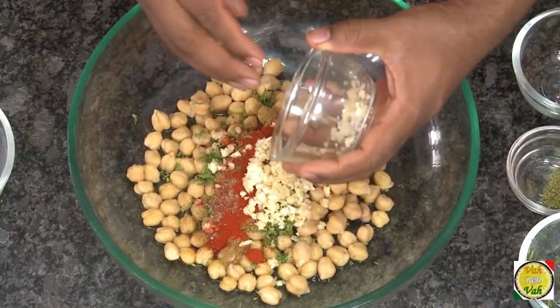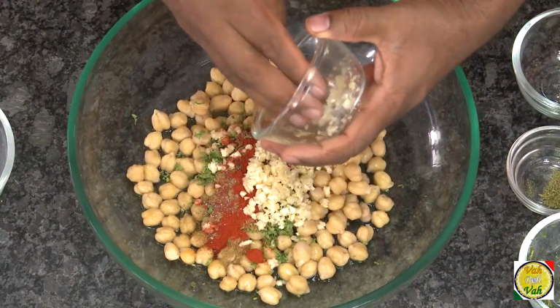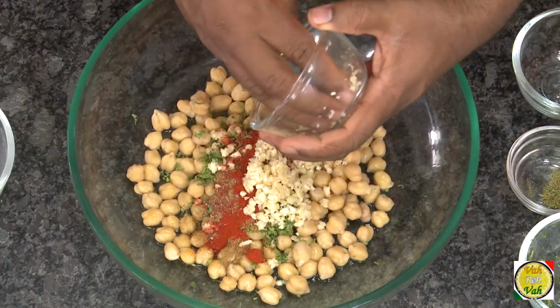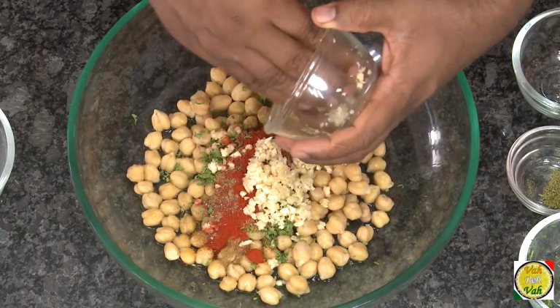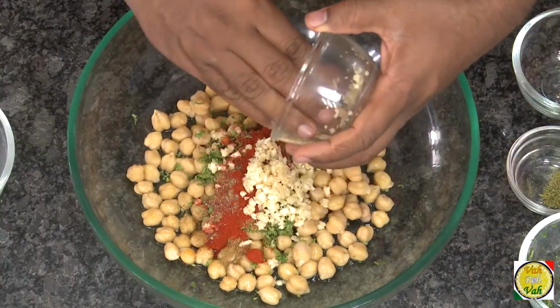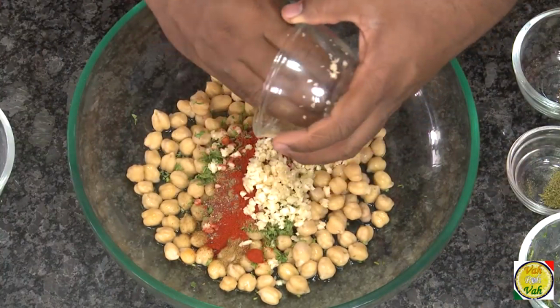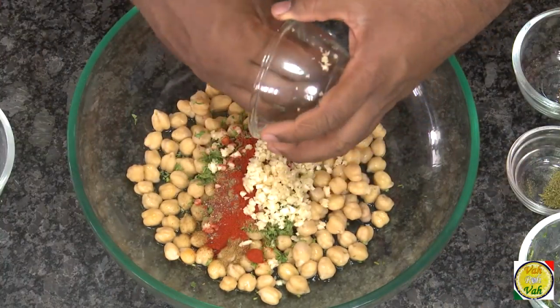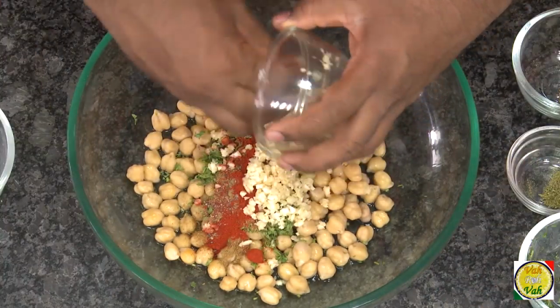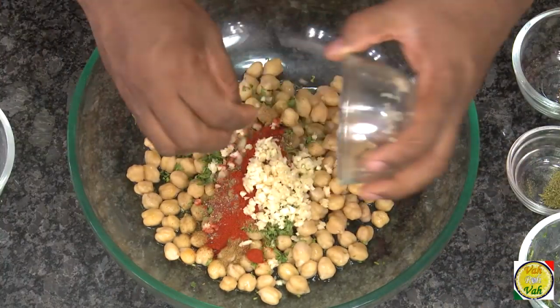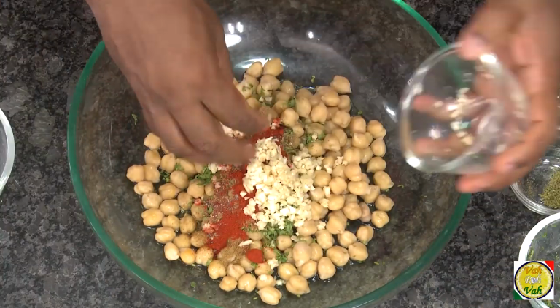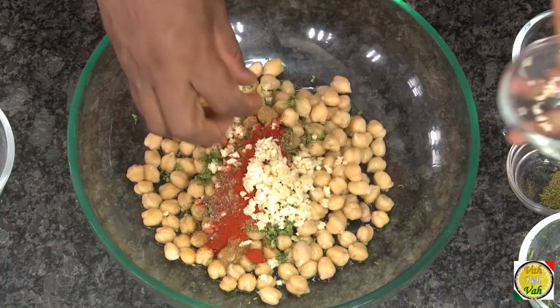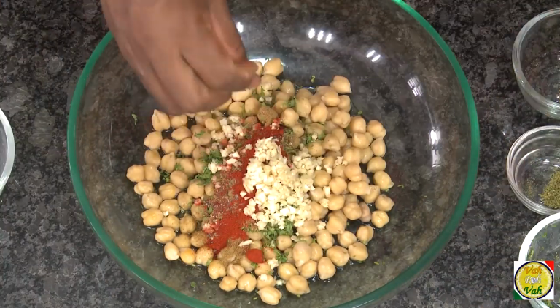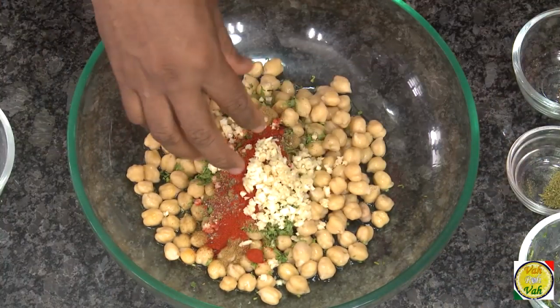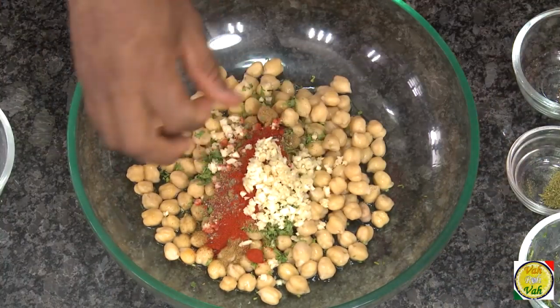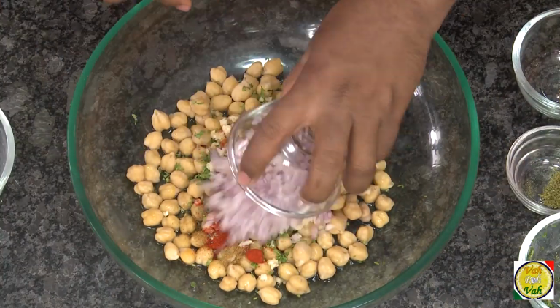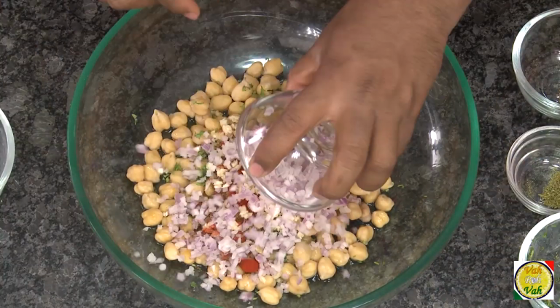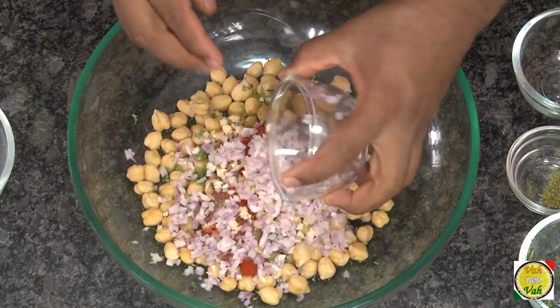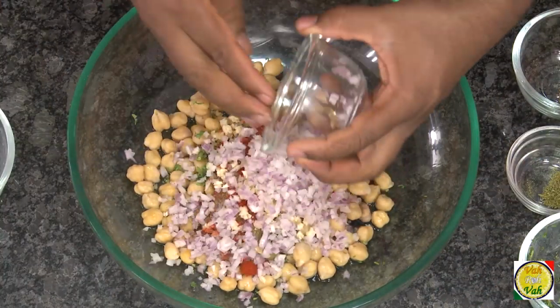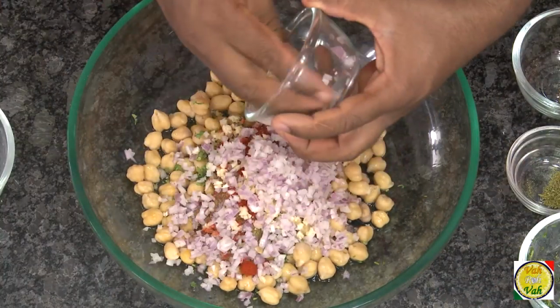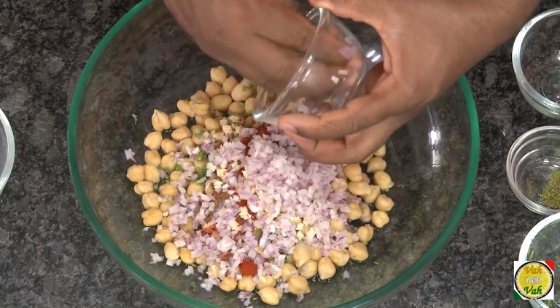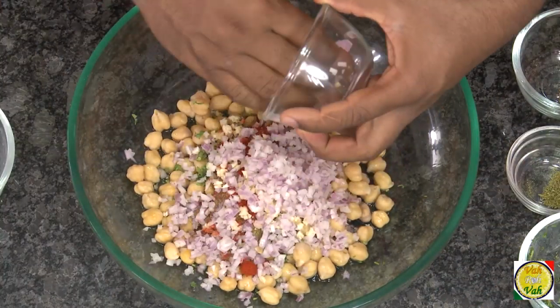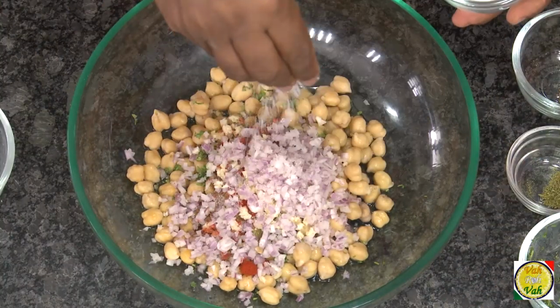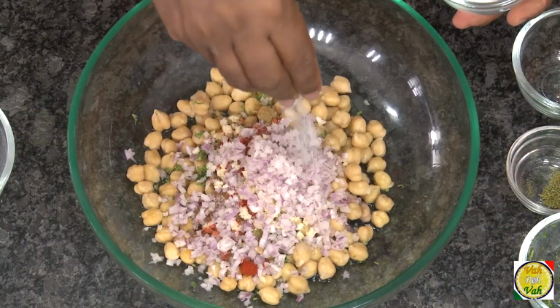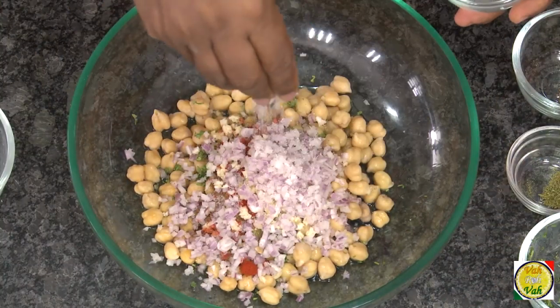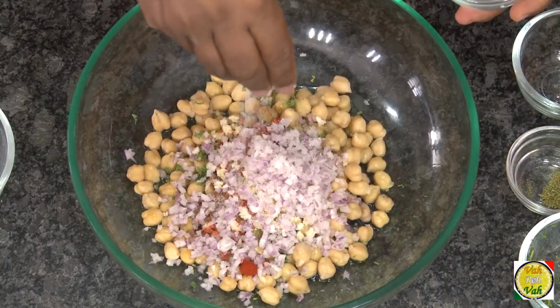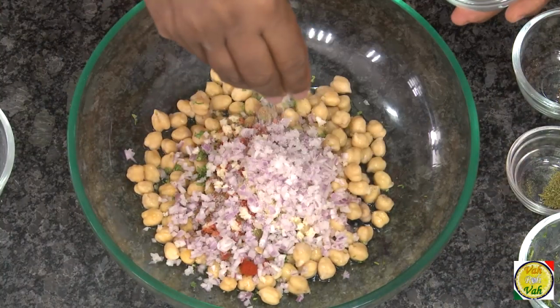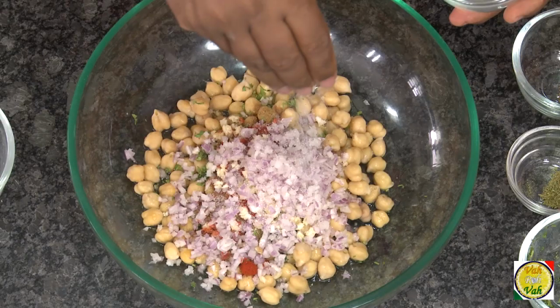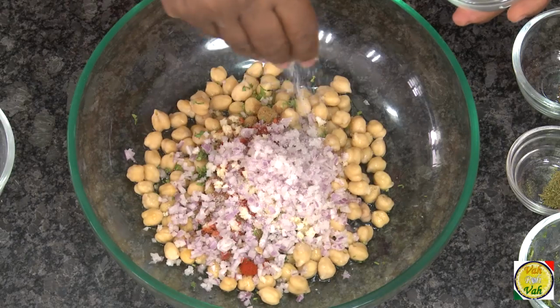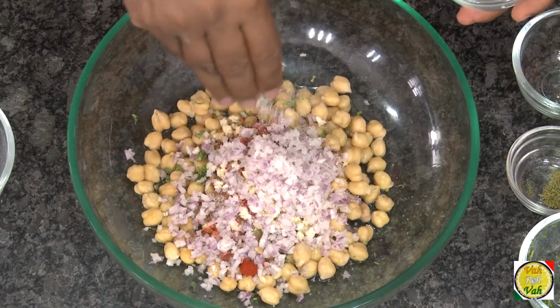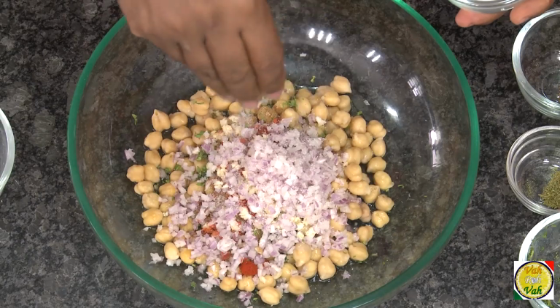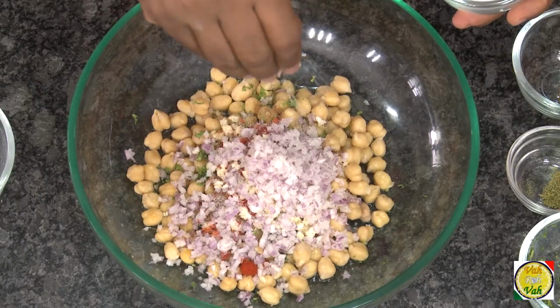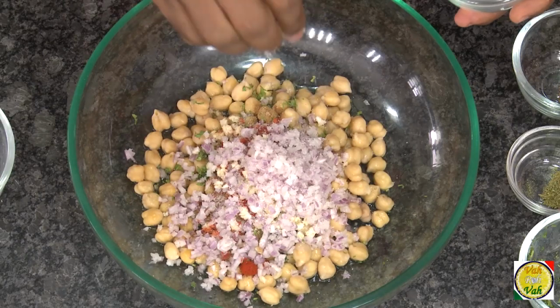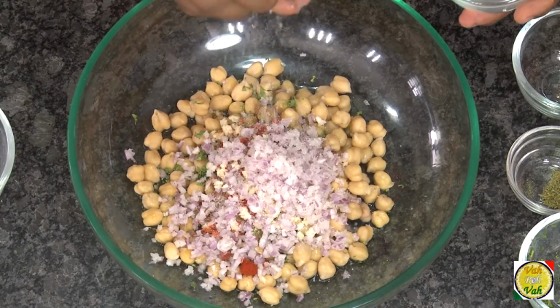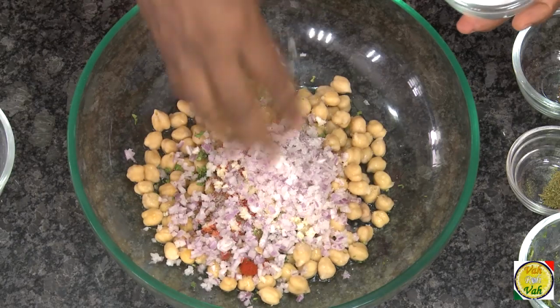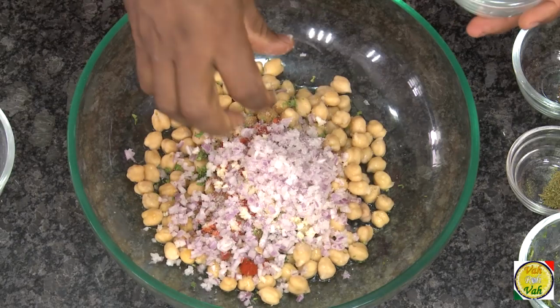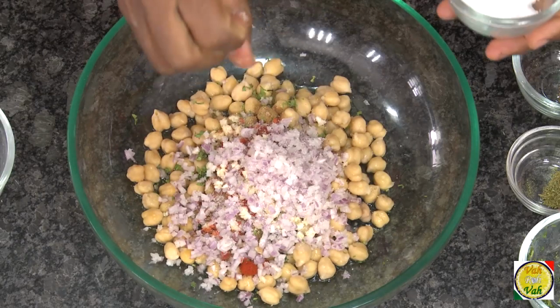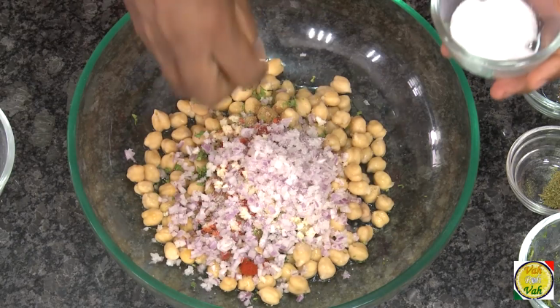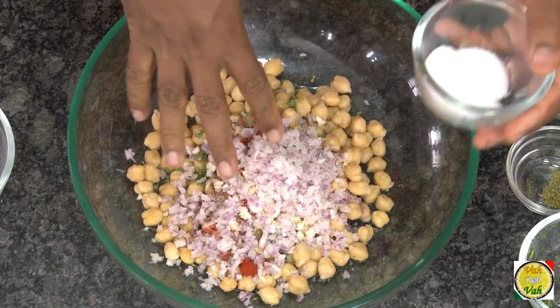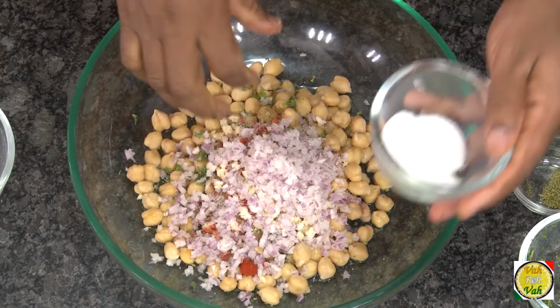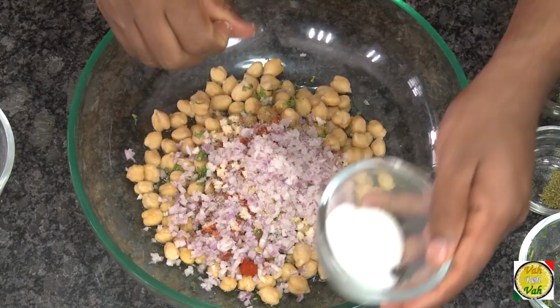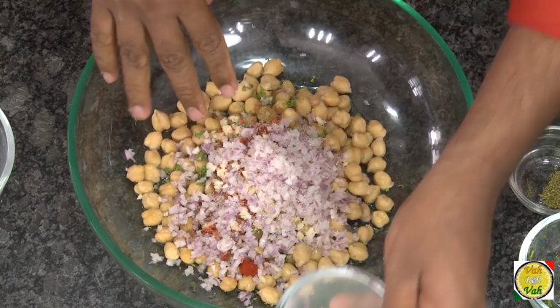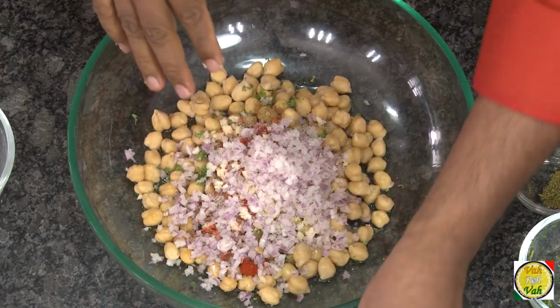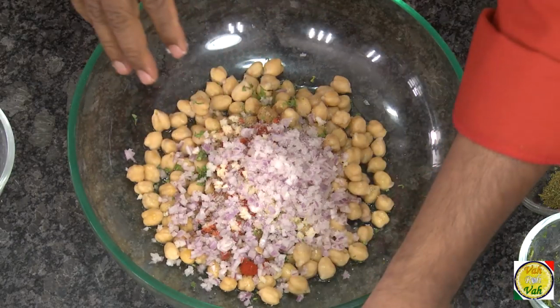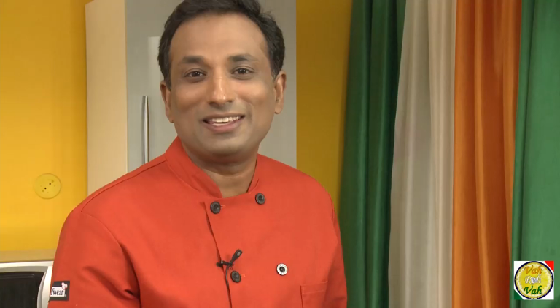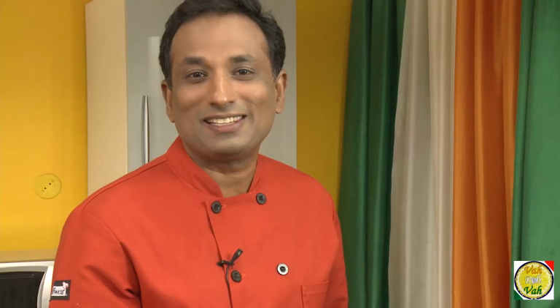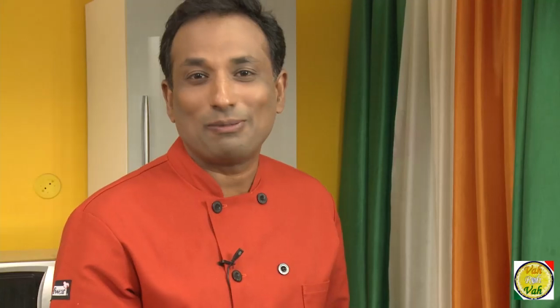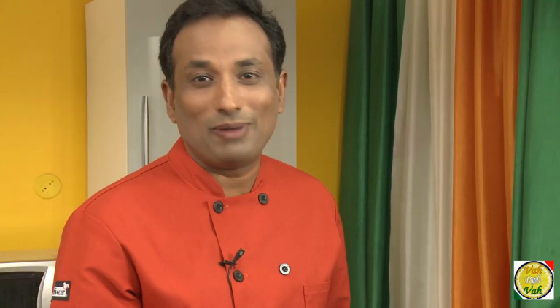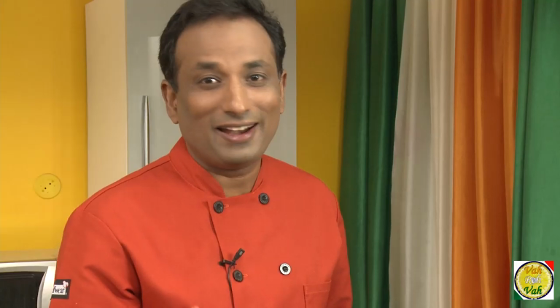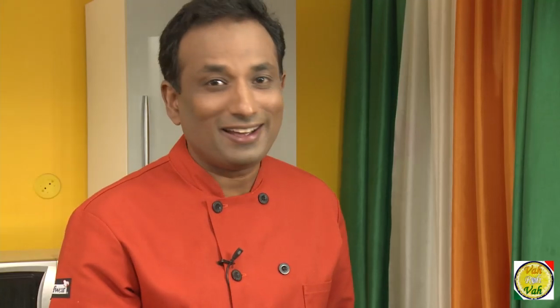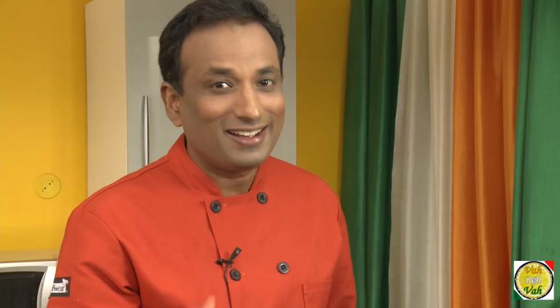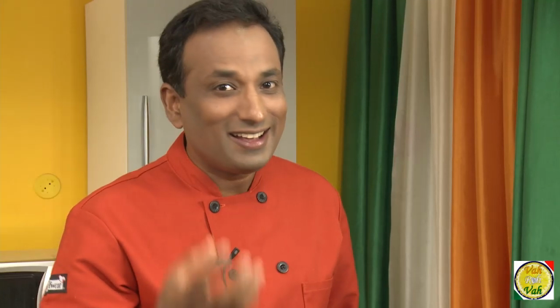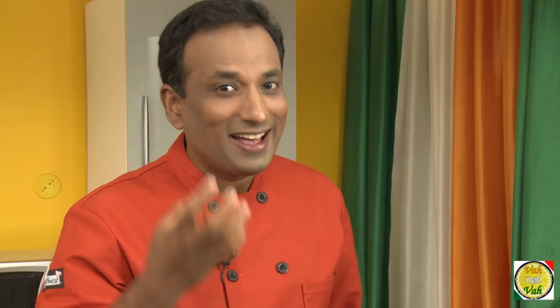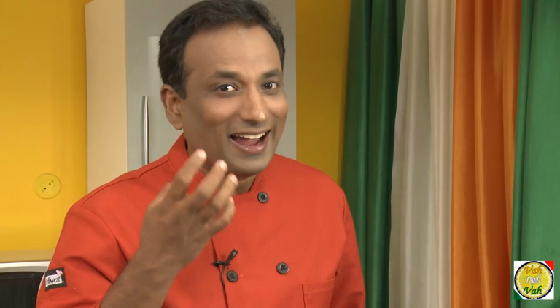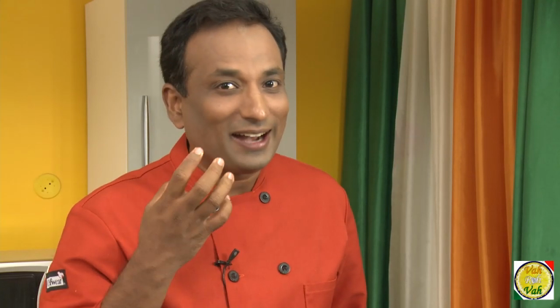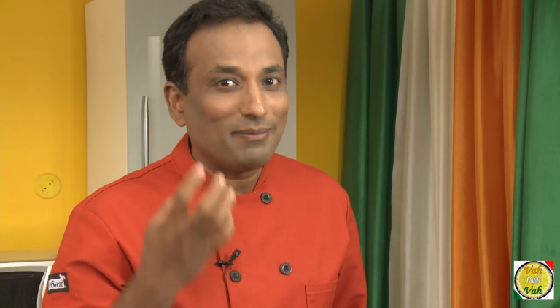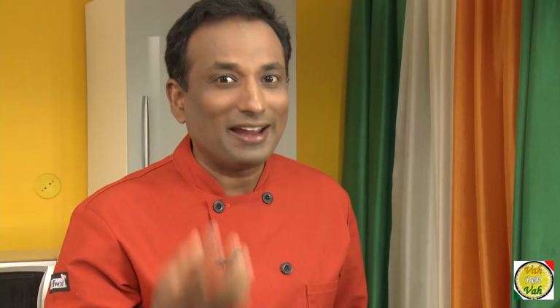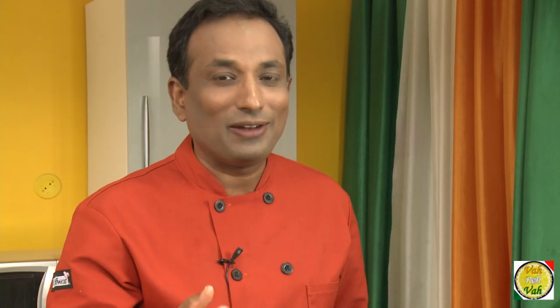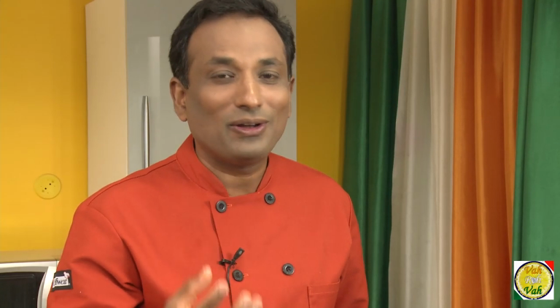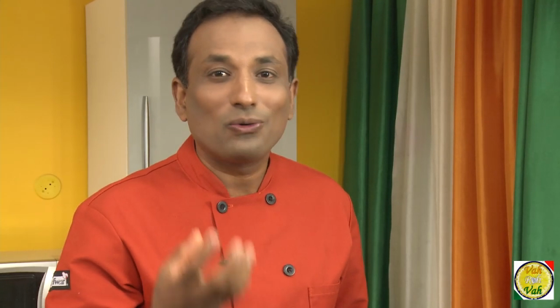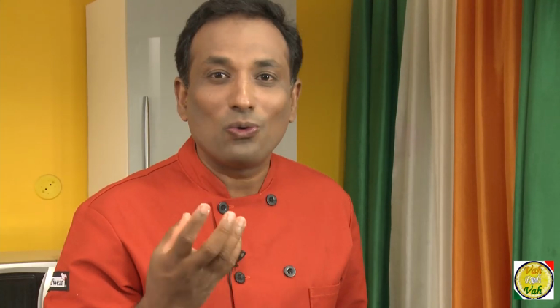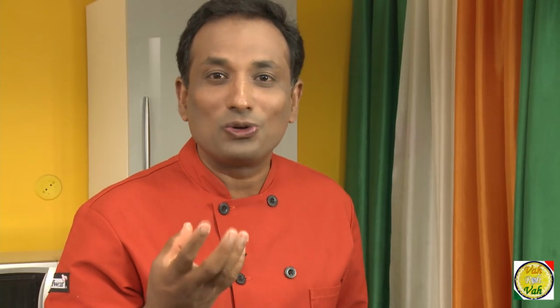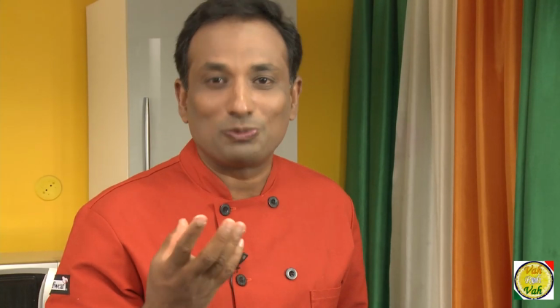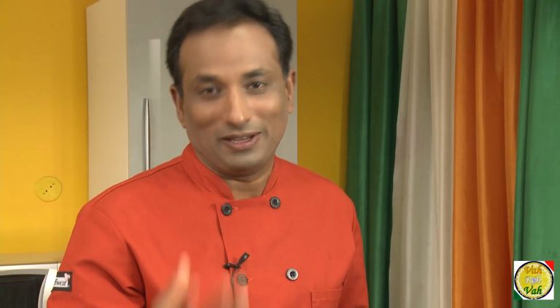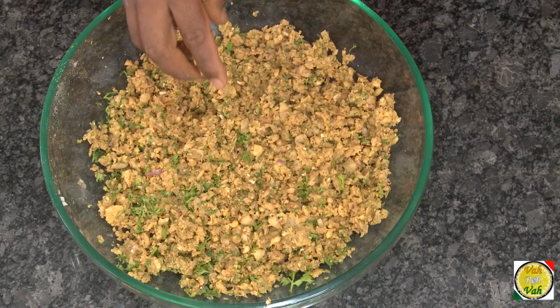Add whole garlic or chopped garlic, onion, and some salt. Now we're going to put this in a blender and make it into a coarse paste.